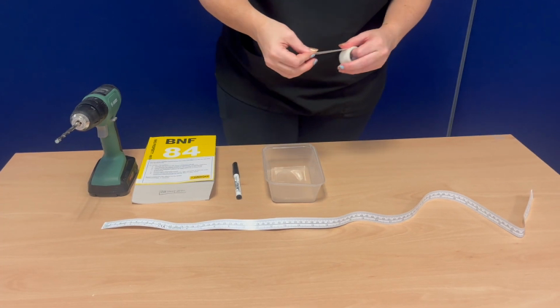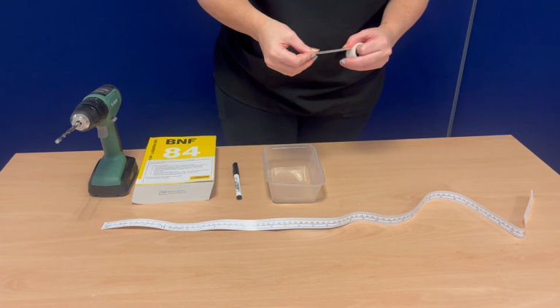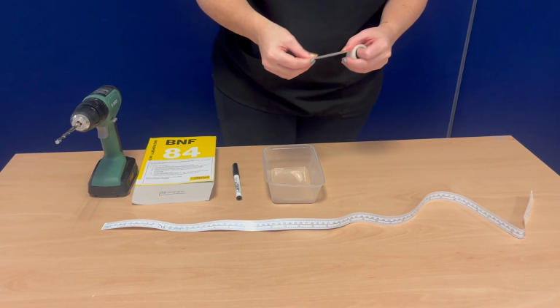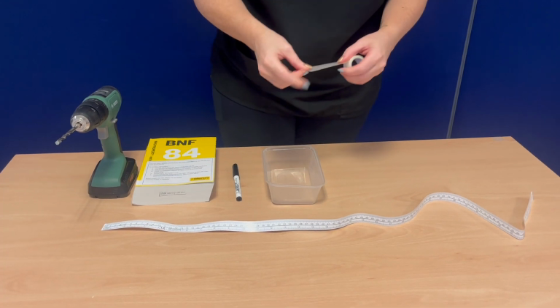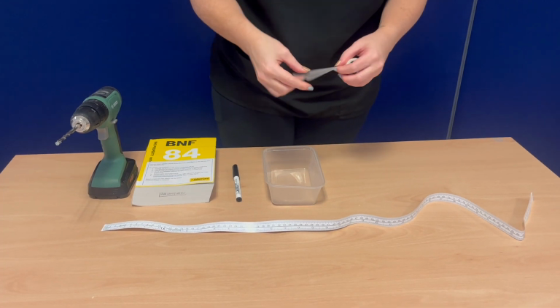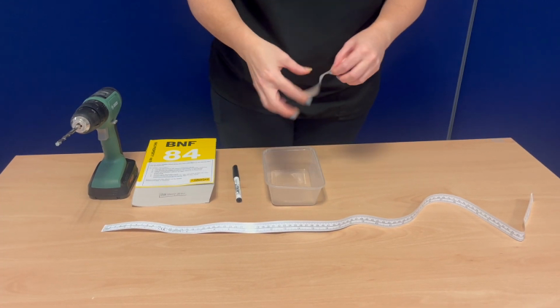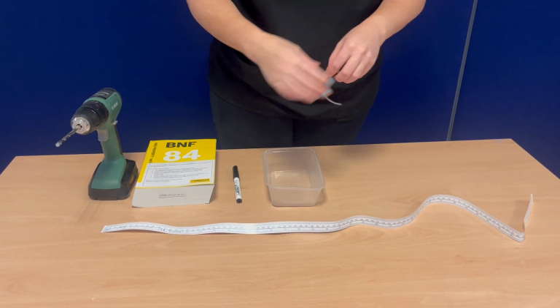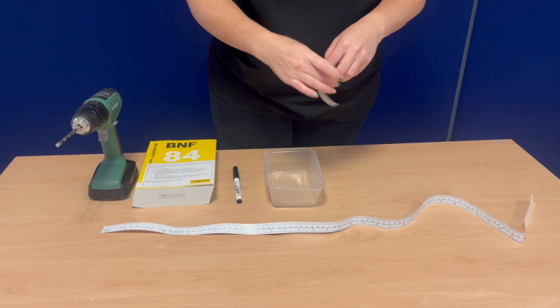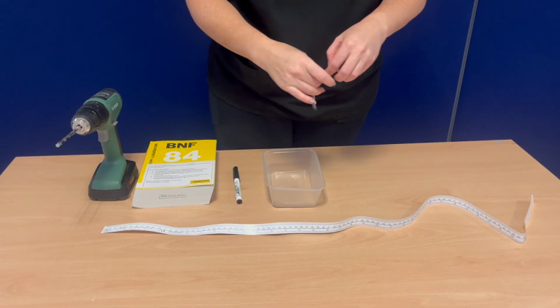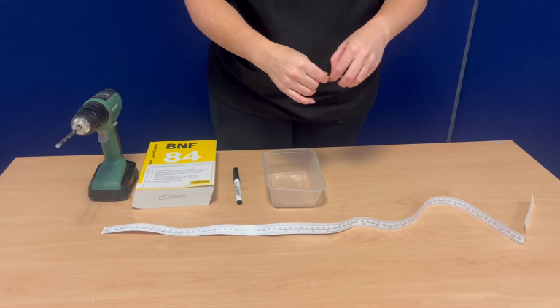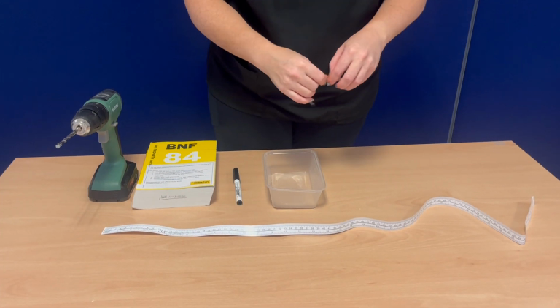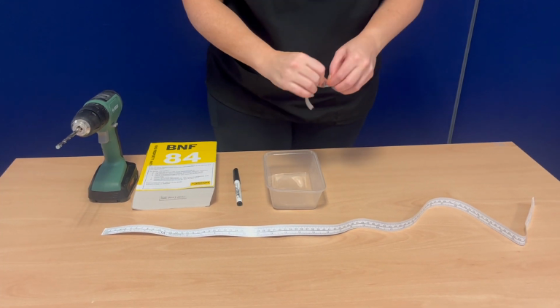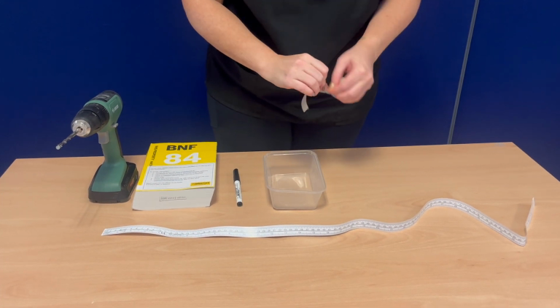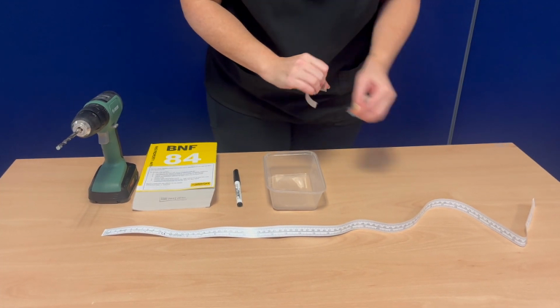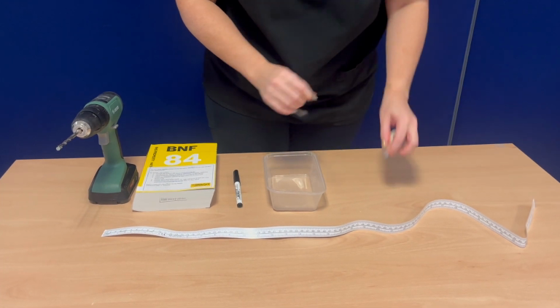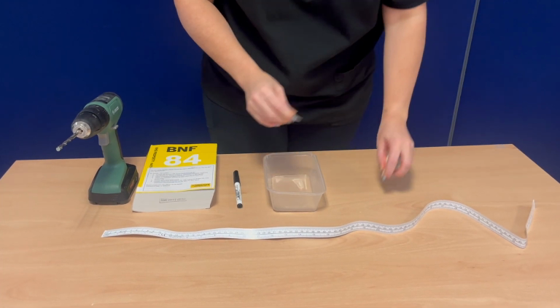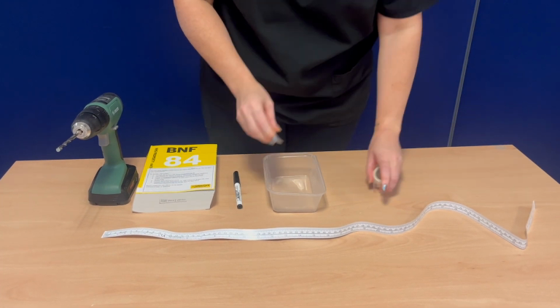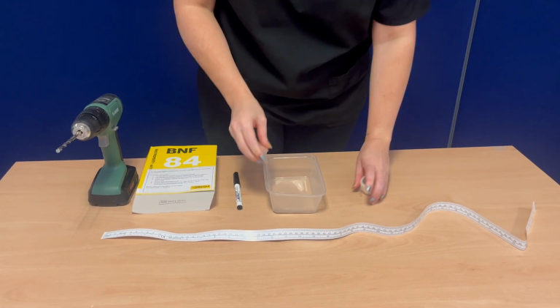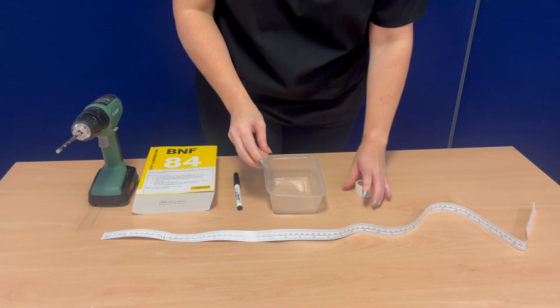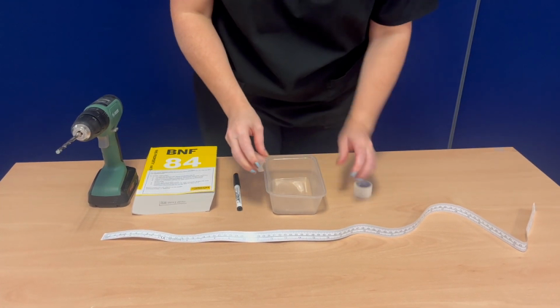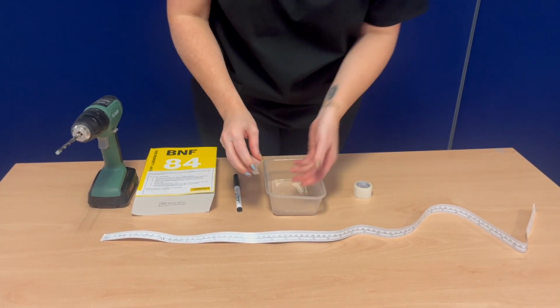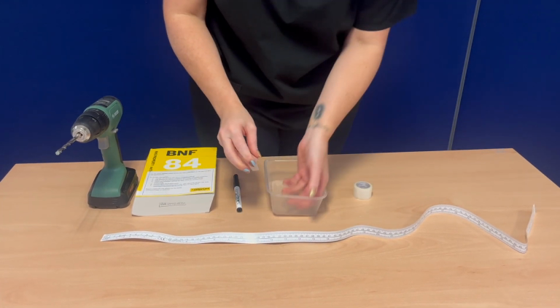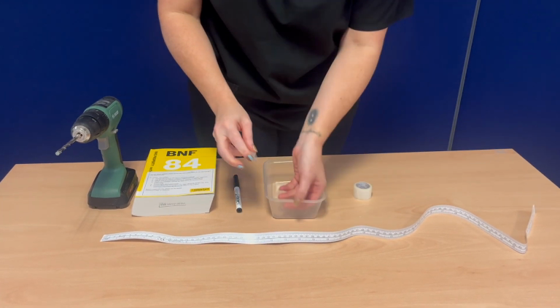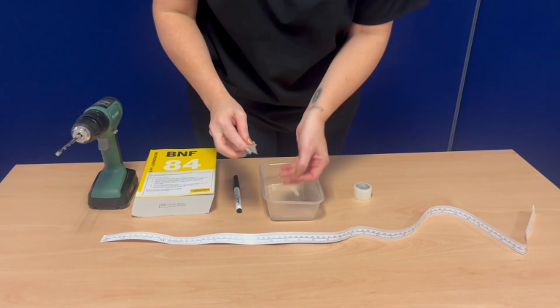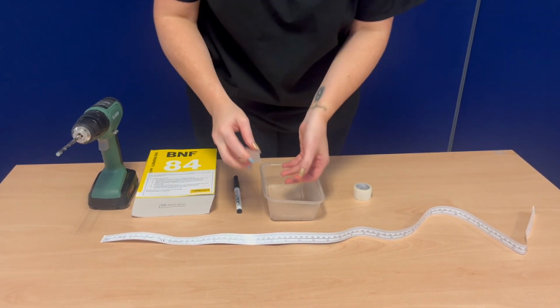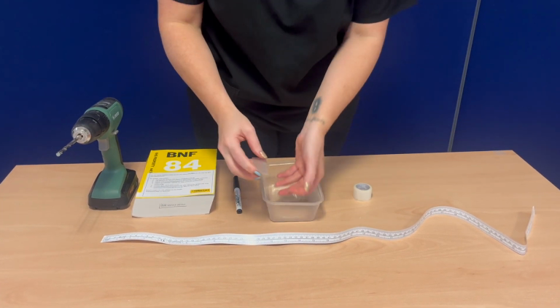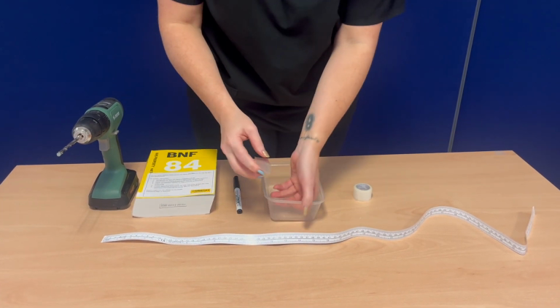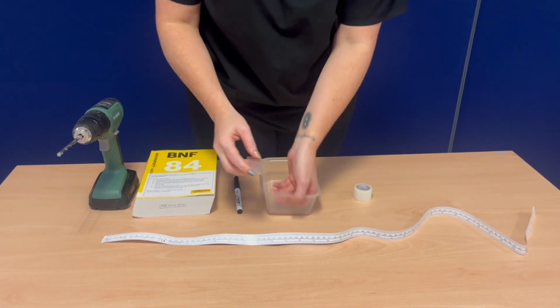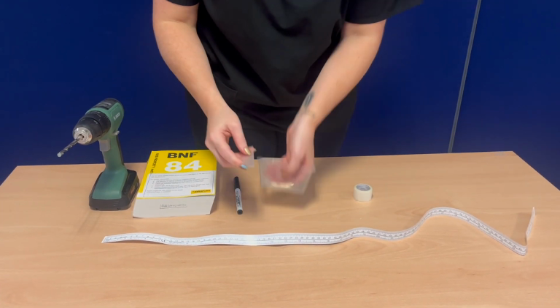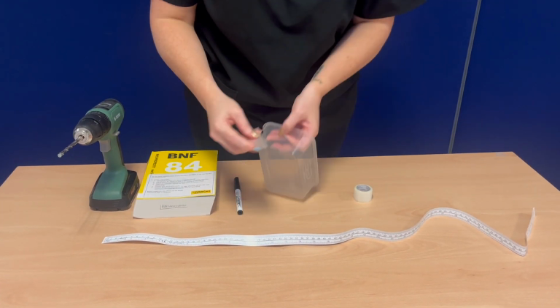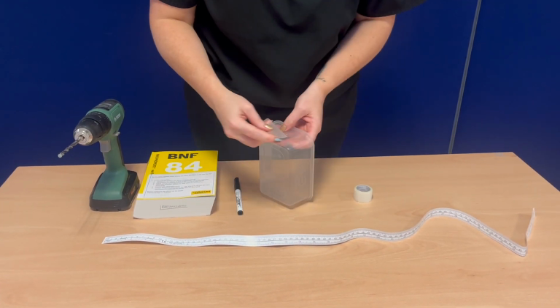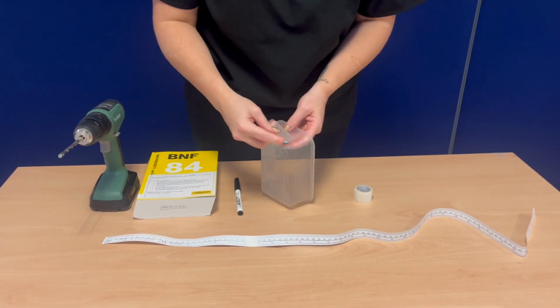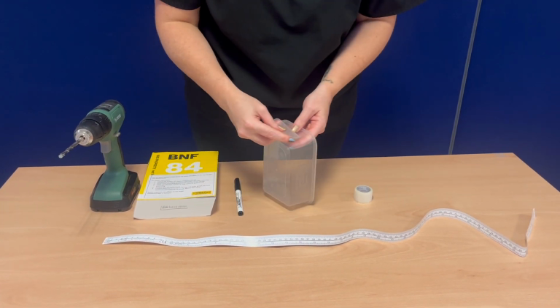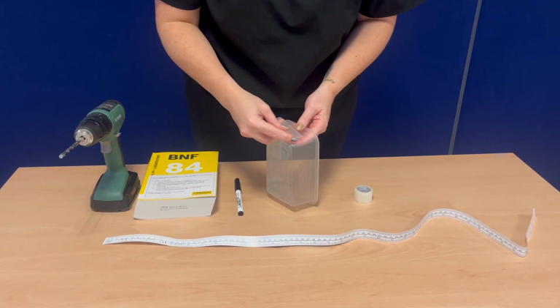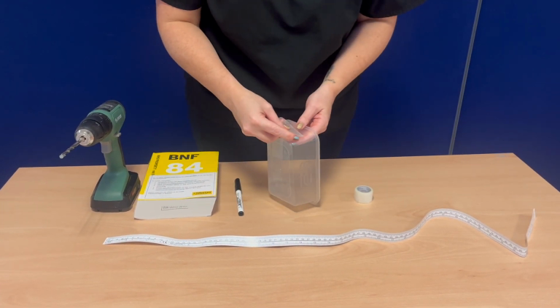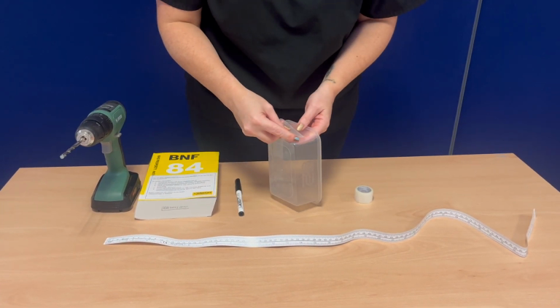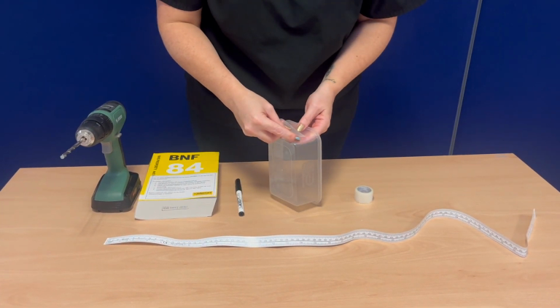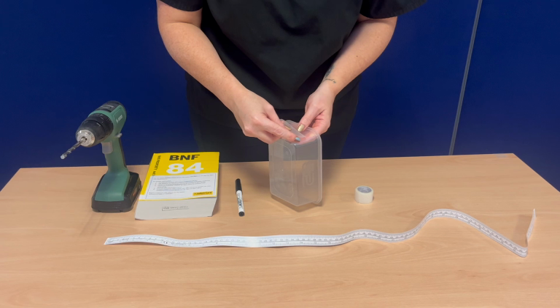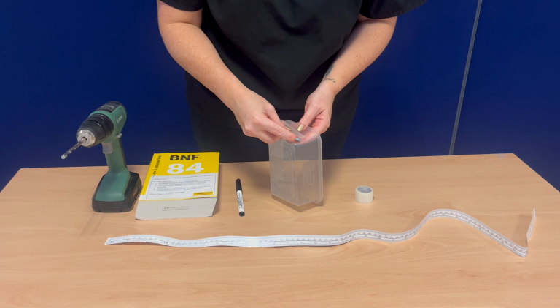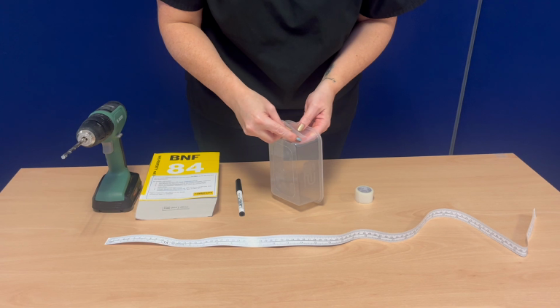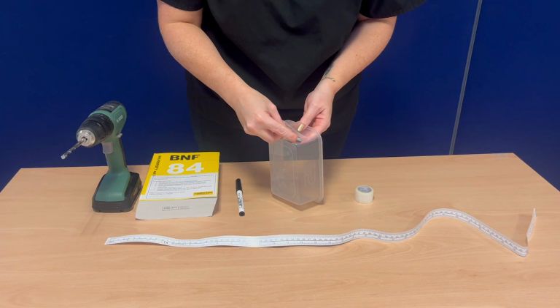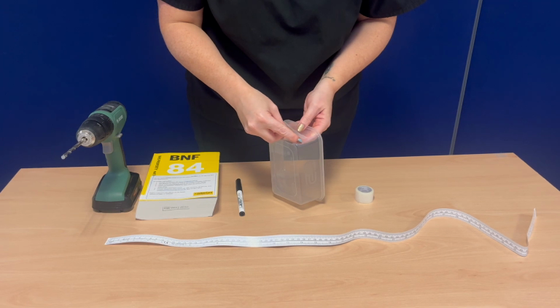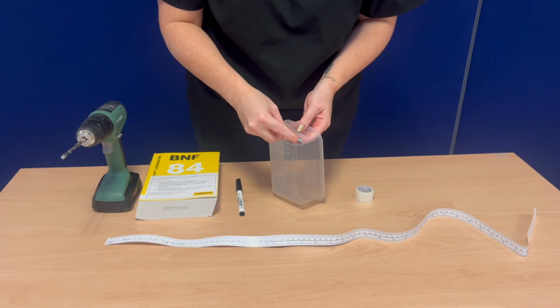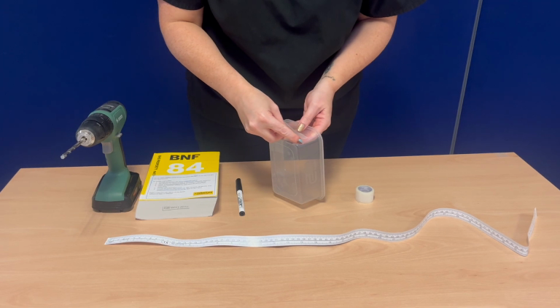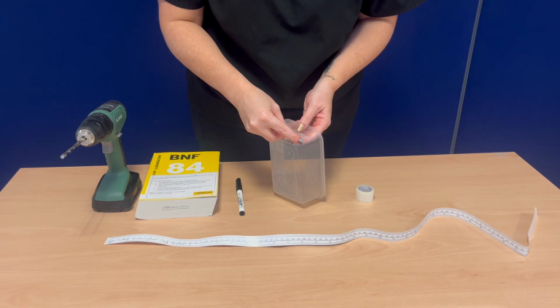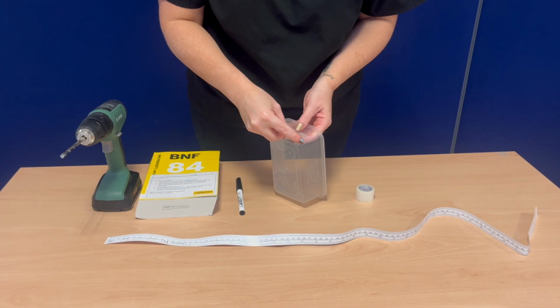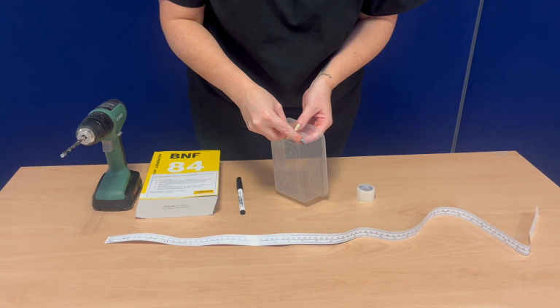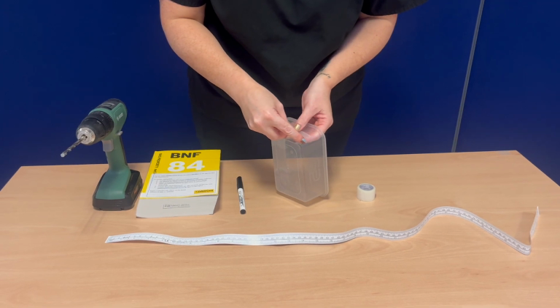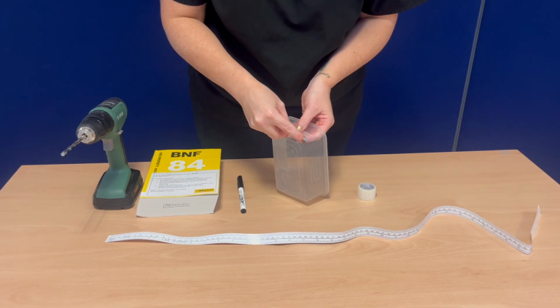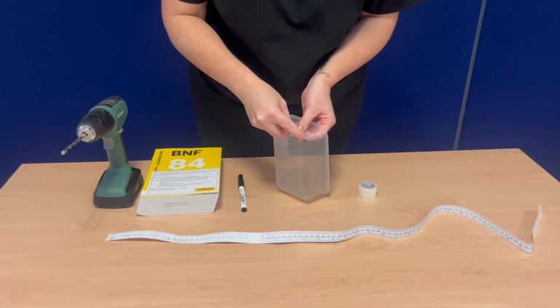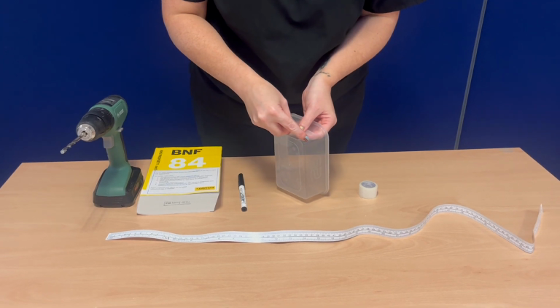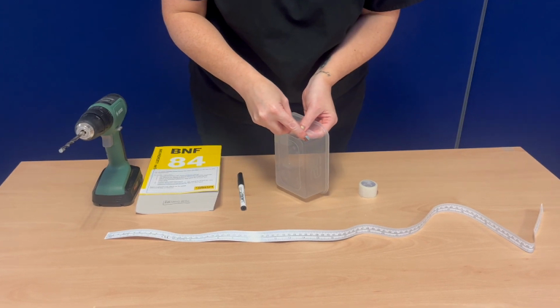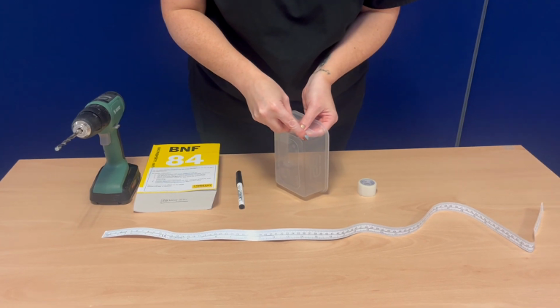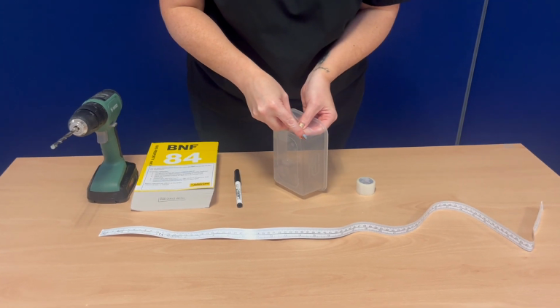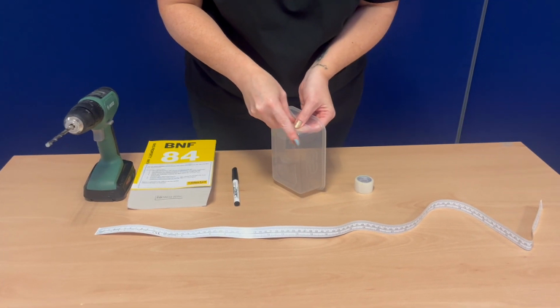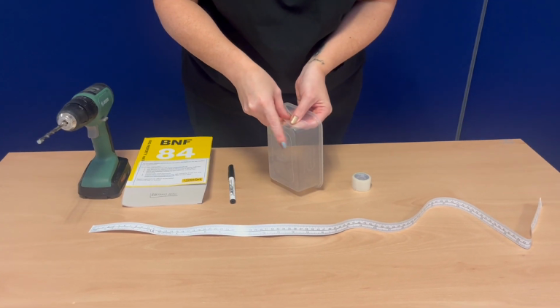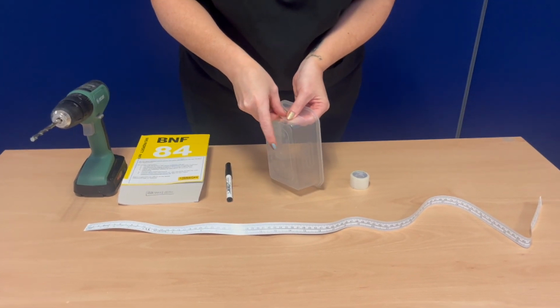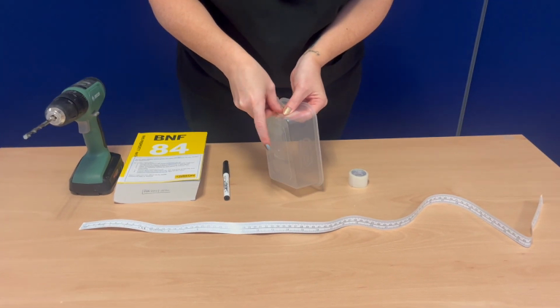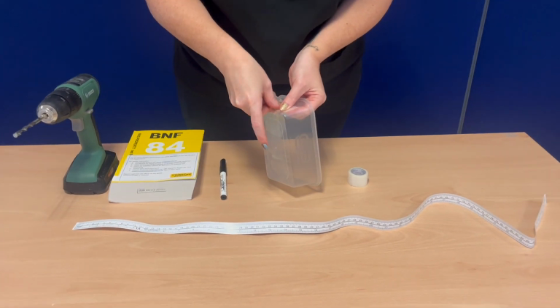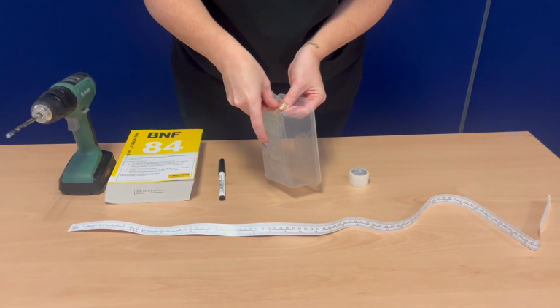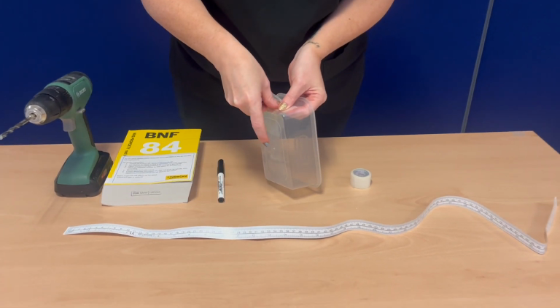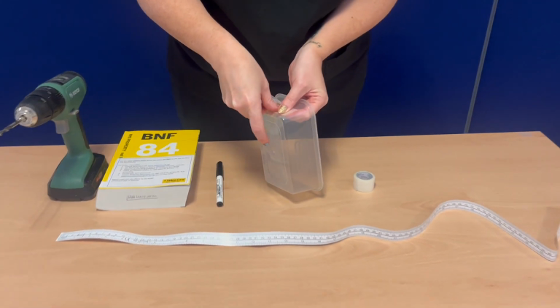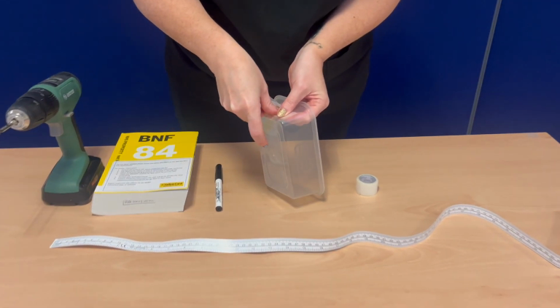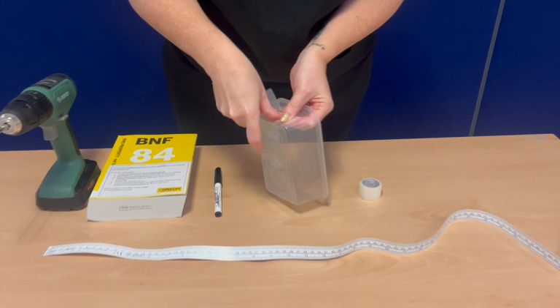Prepare the plastic container by placing strips of surgical tape to both the inside and outside of the base at each end.